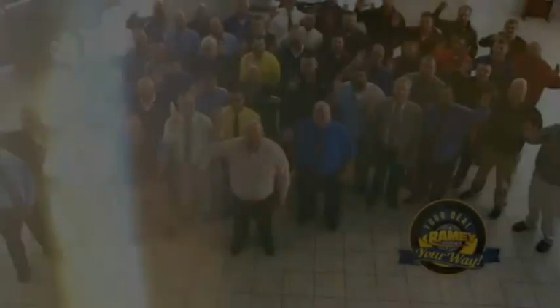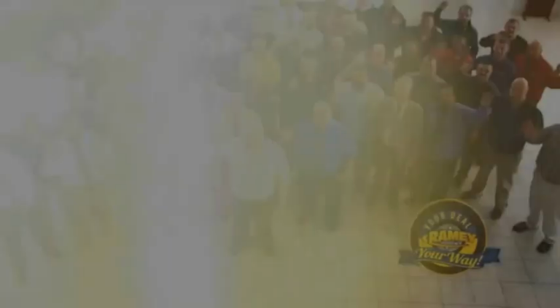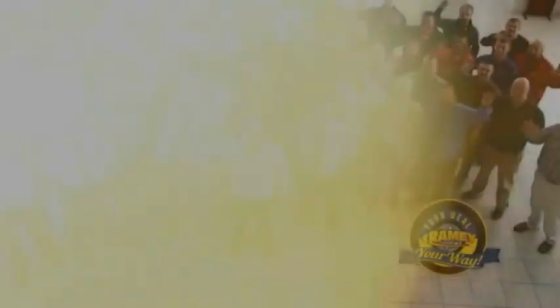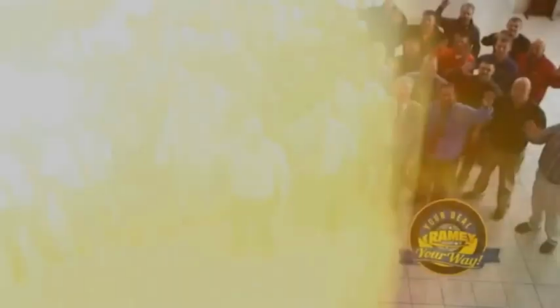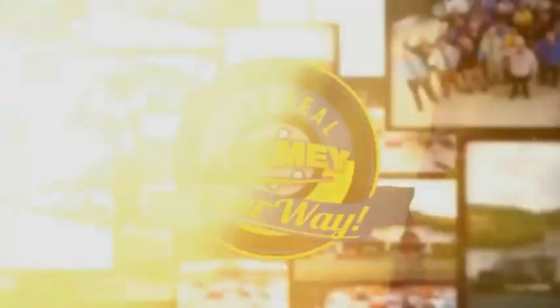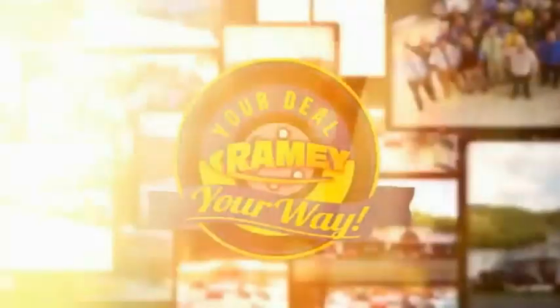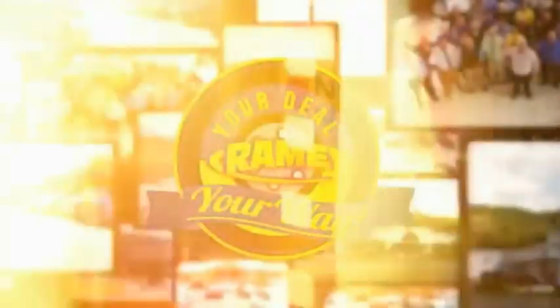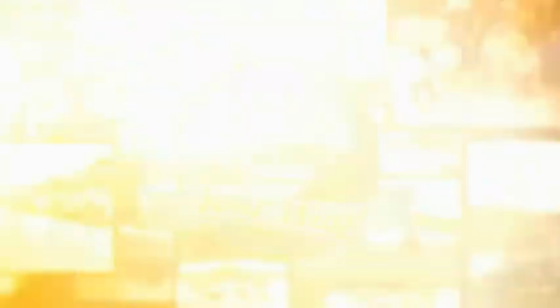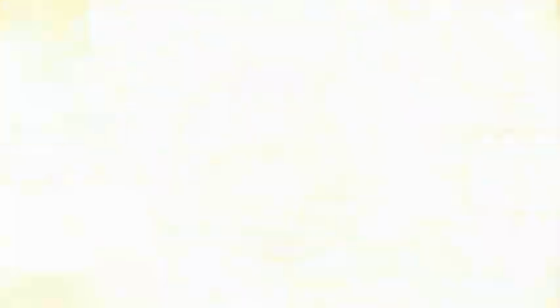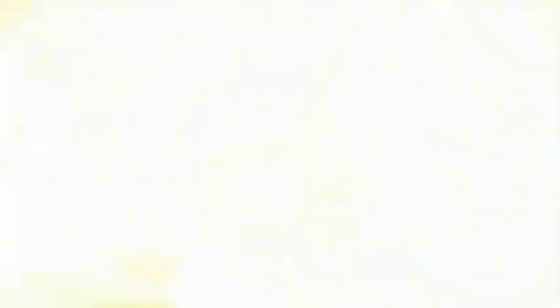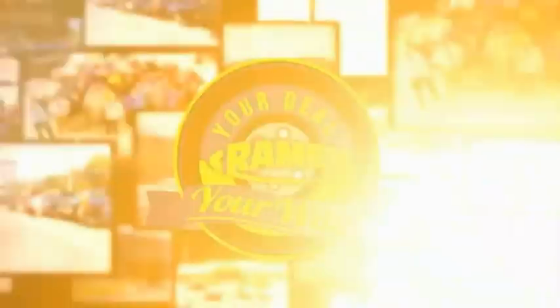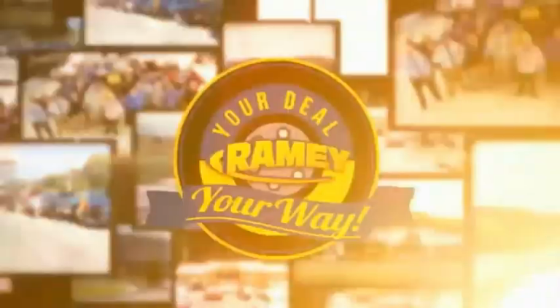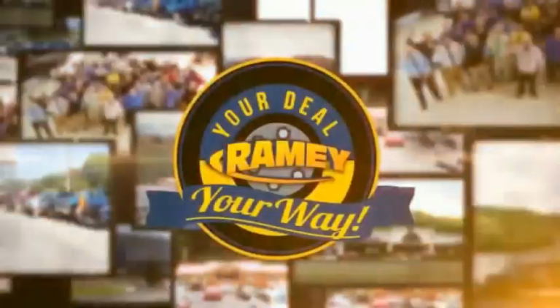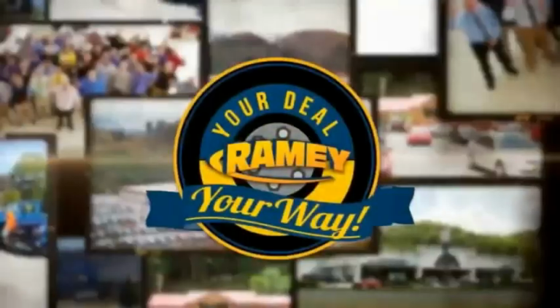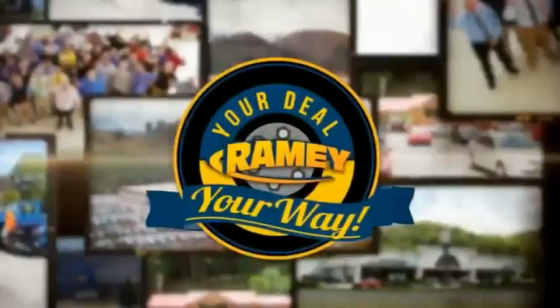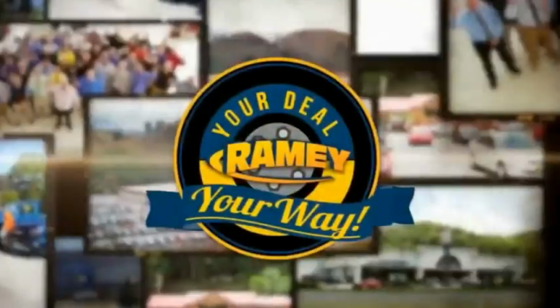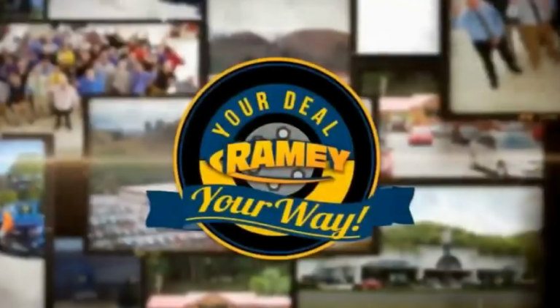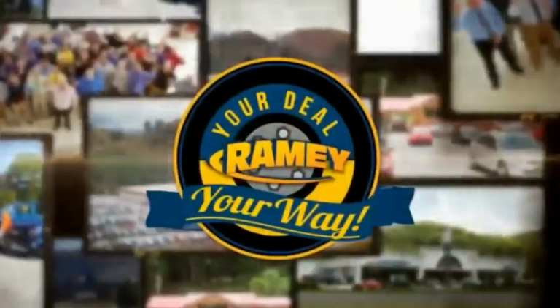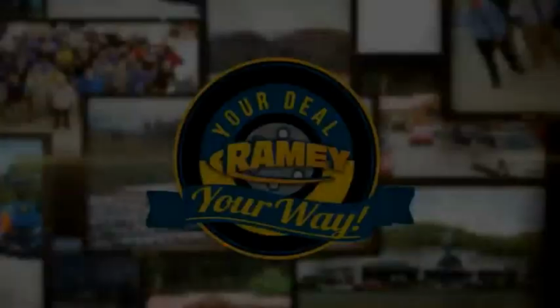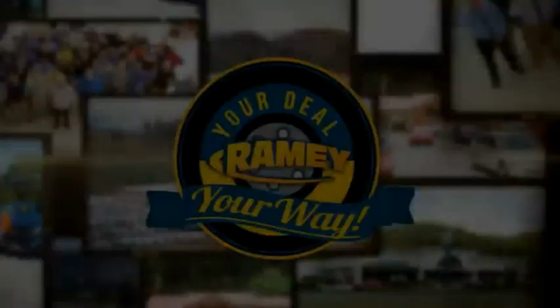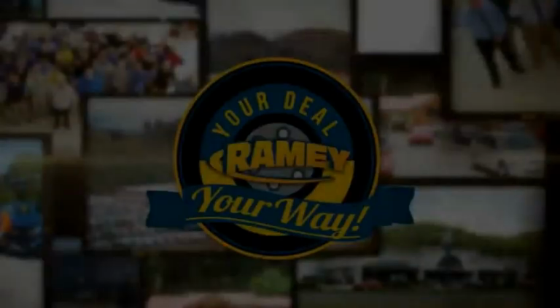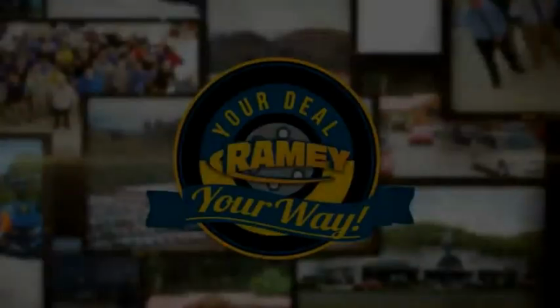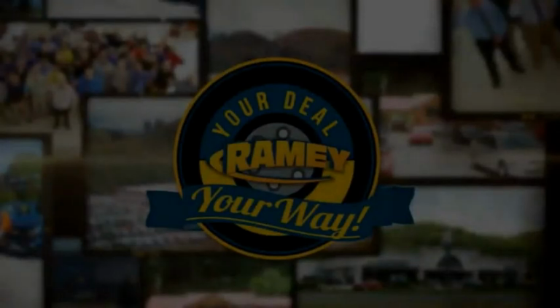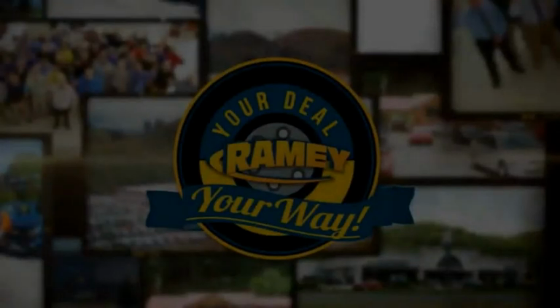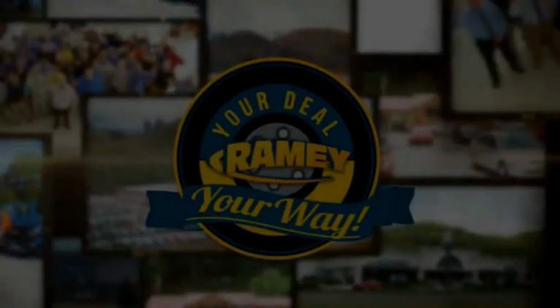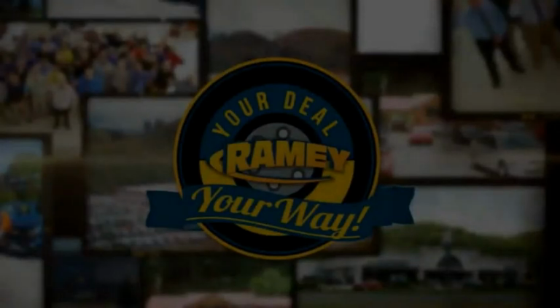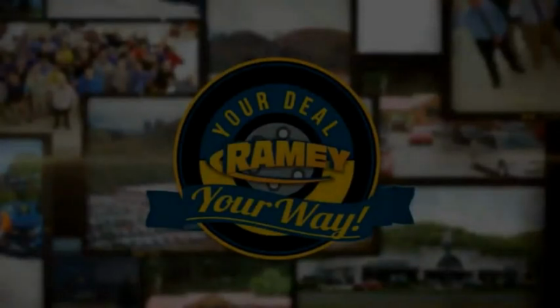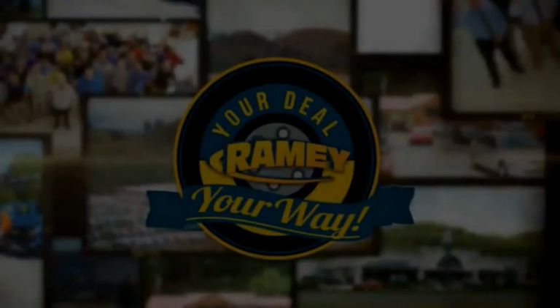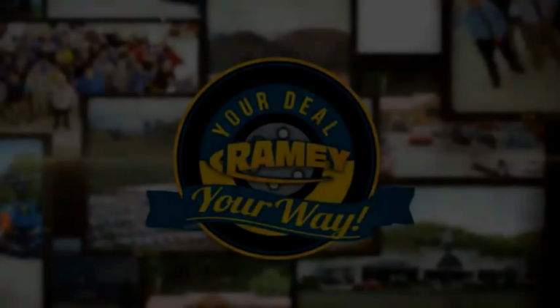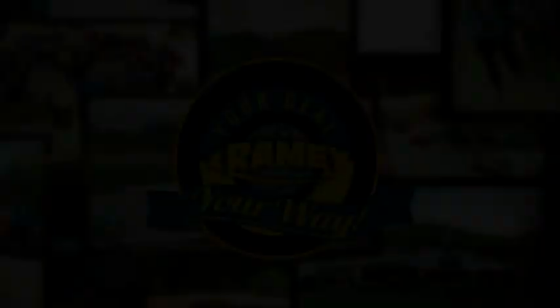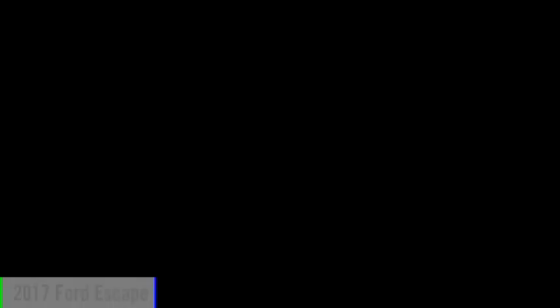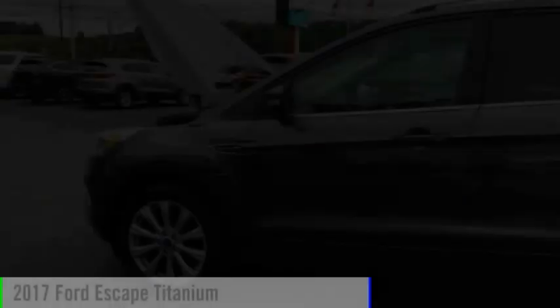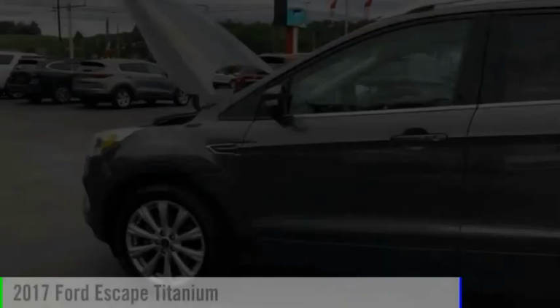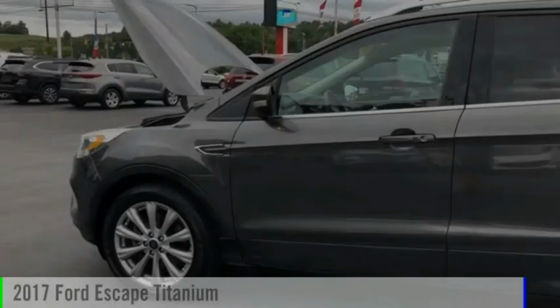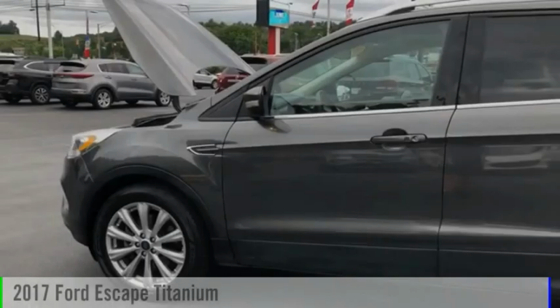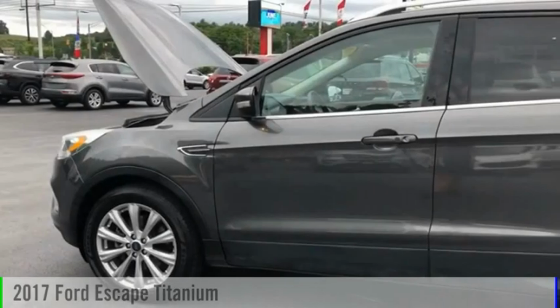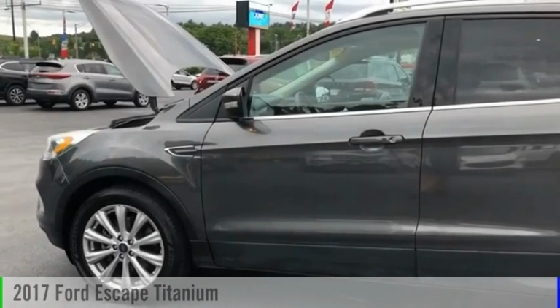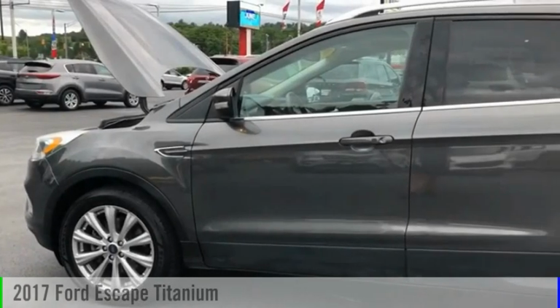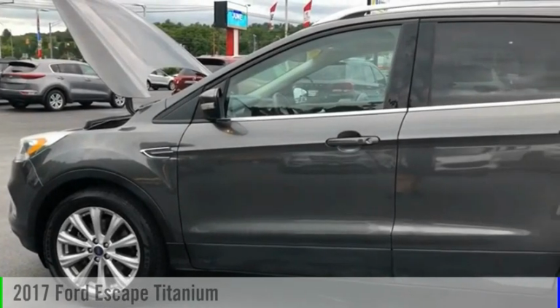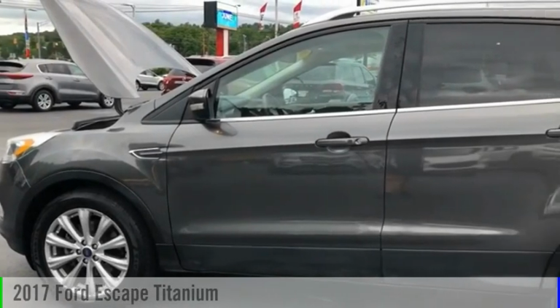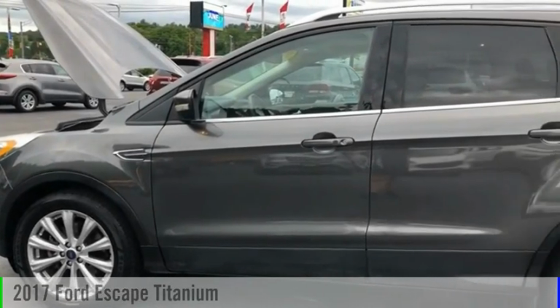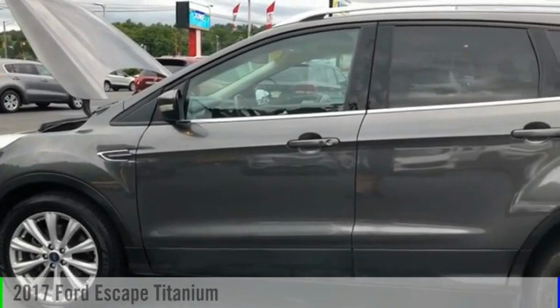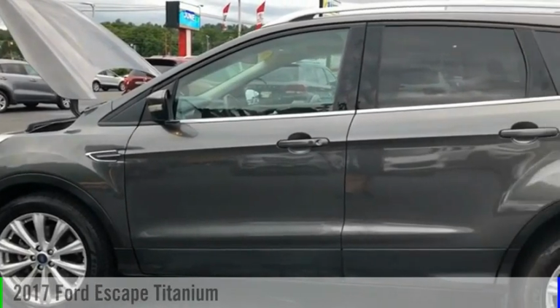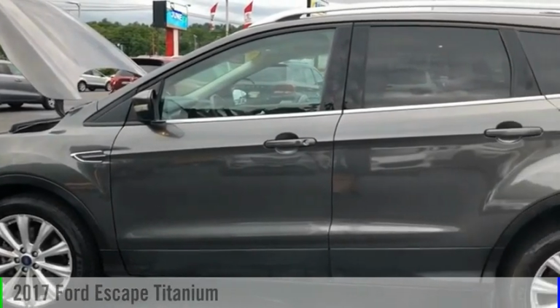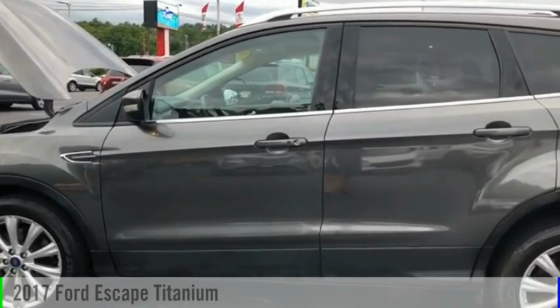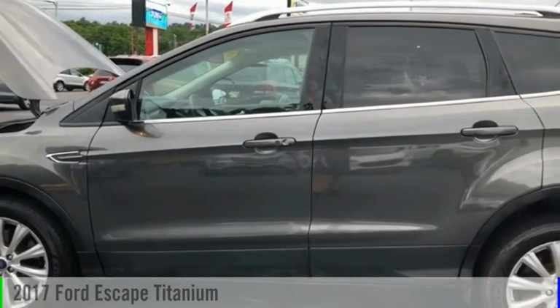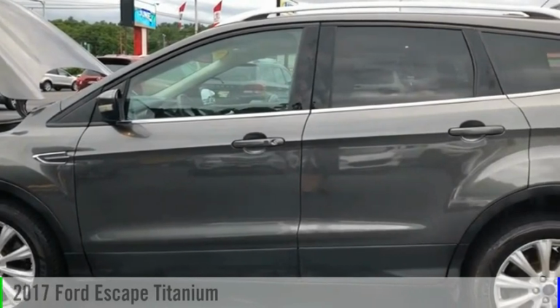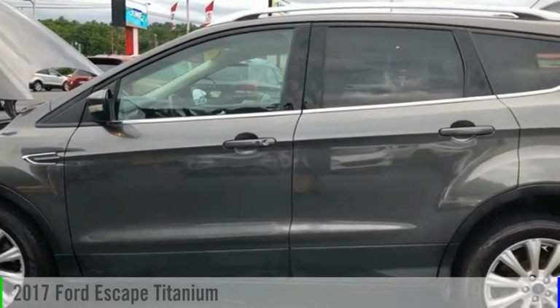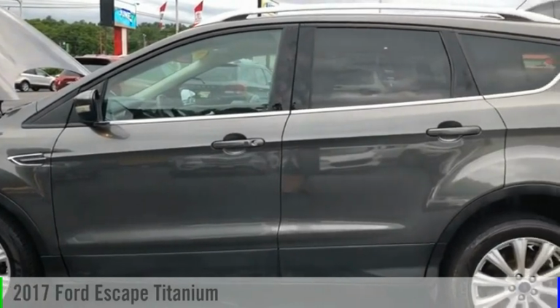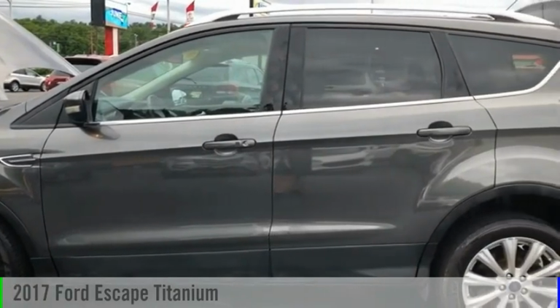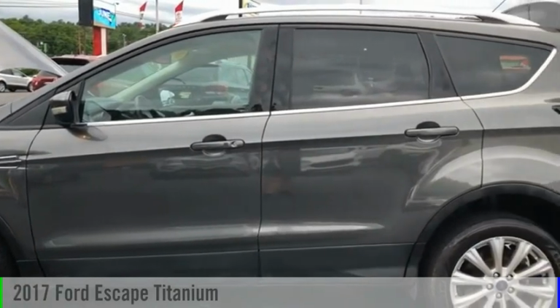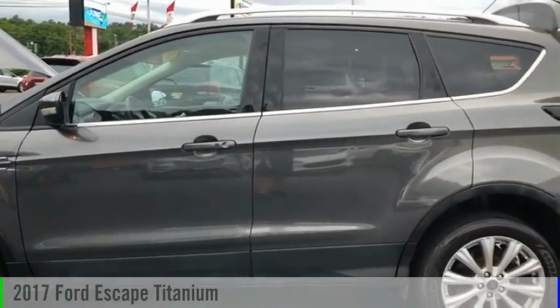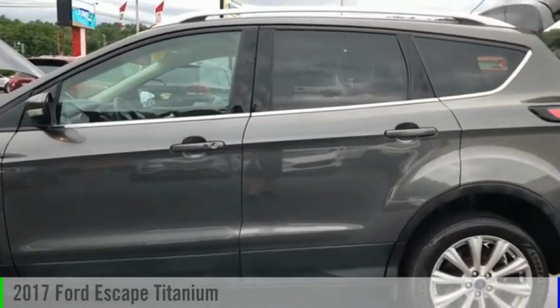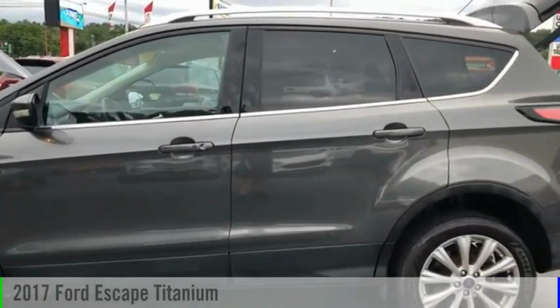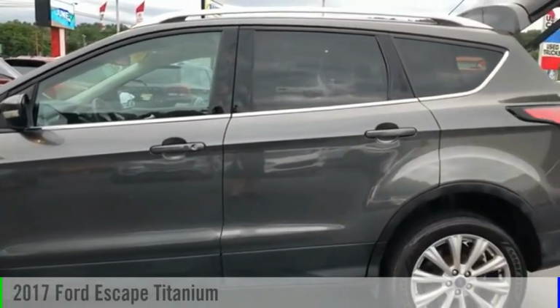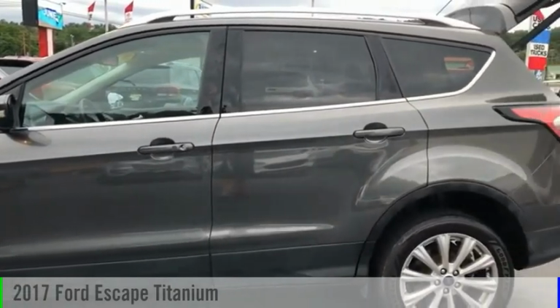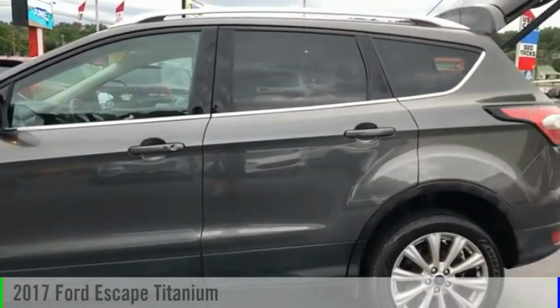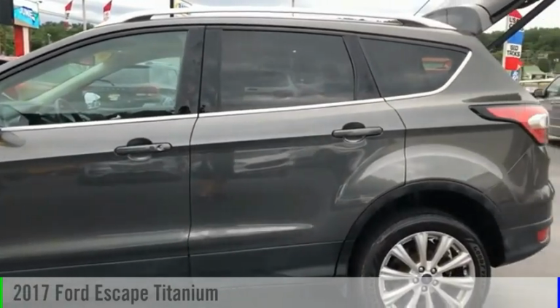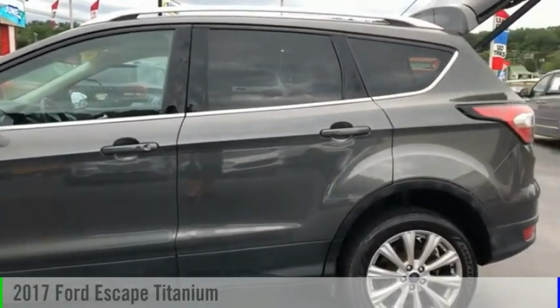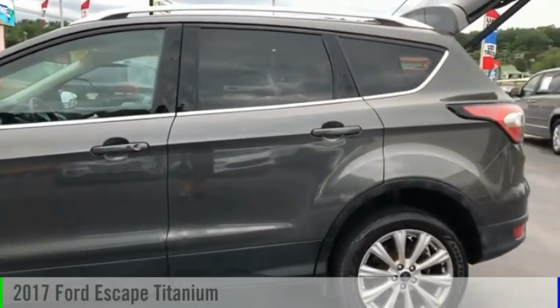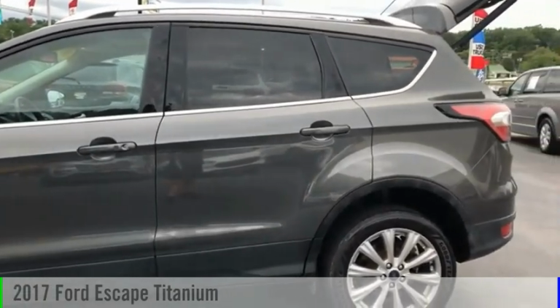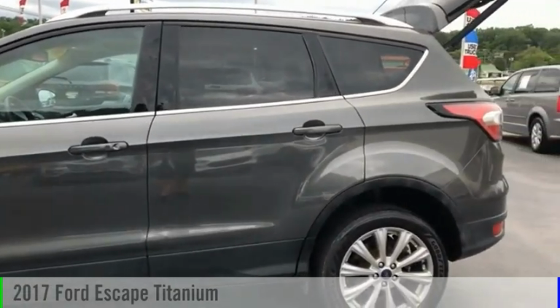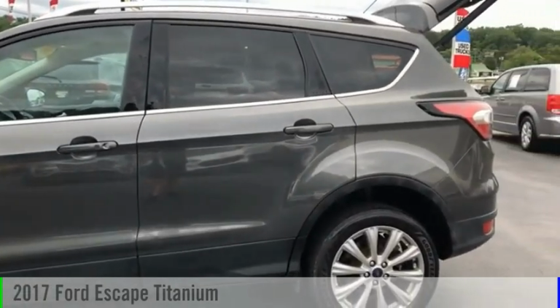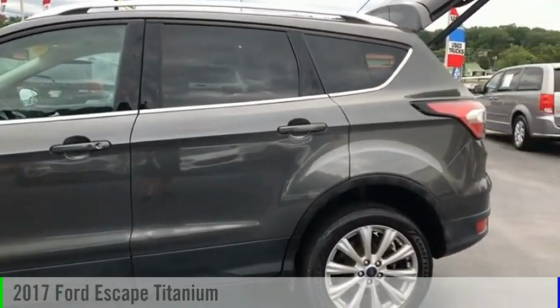Amy, it's your deal, your way. Take a ride in the 2017 Escape.